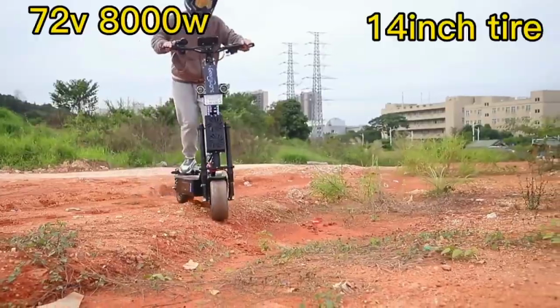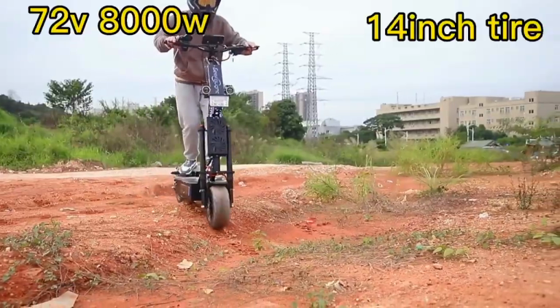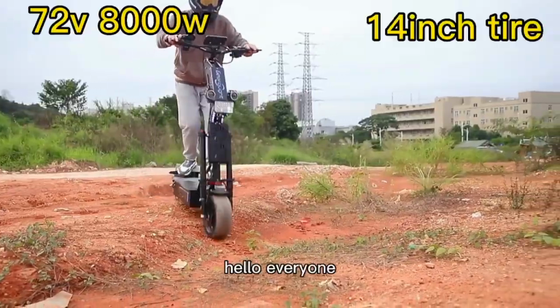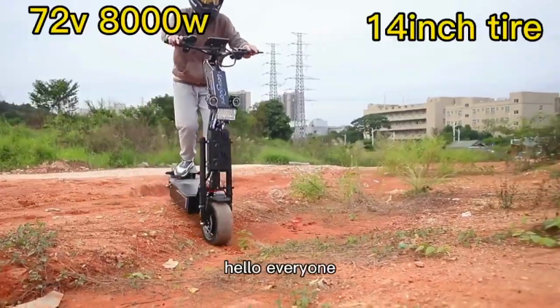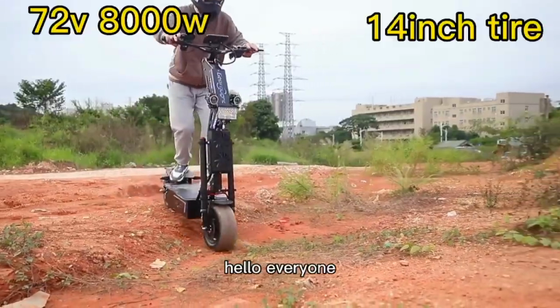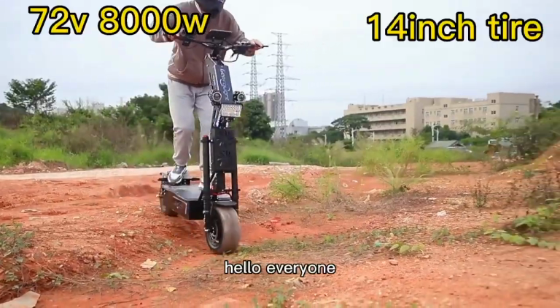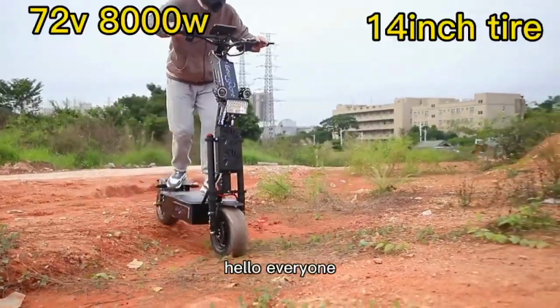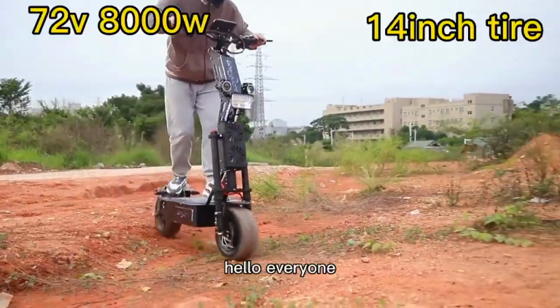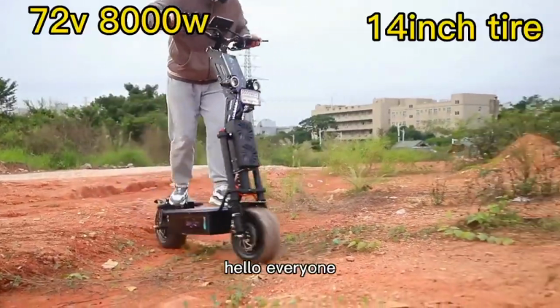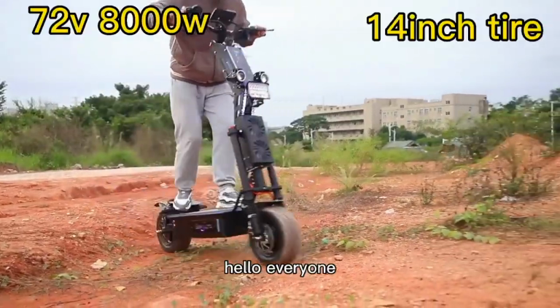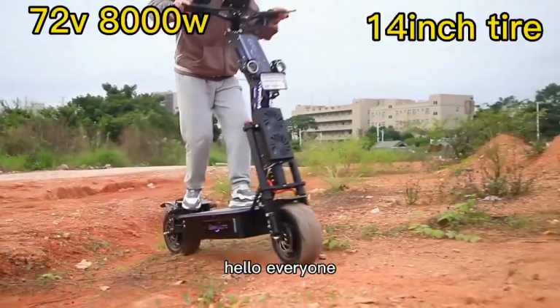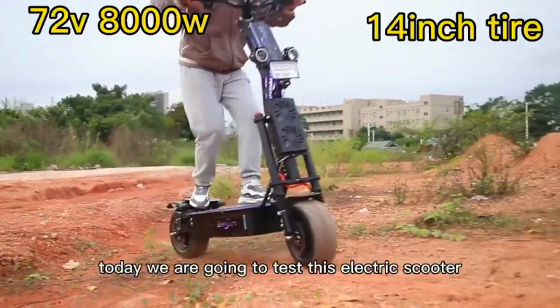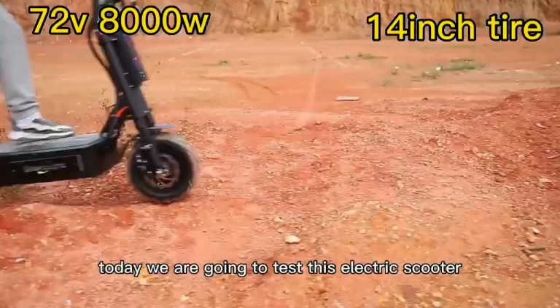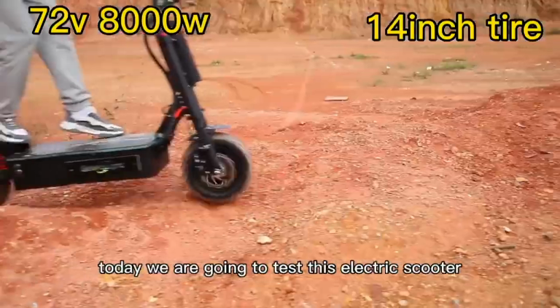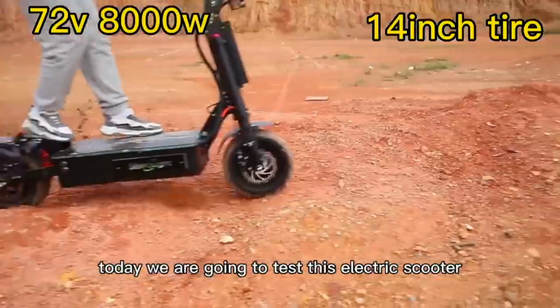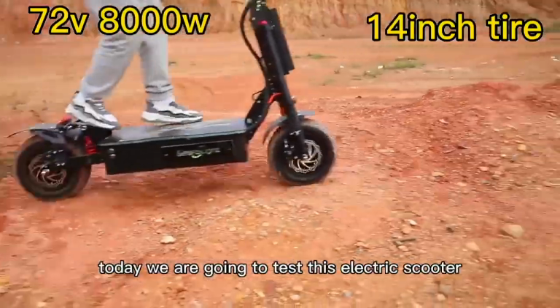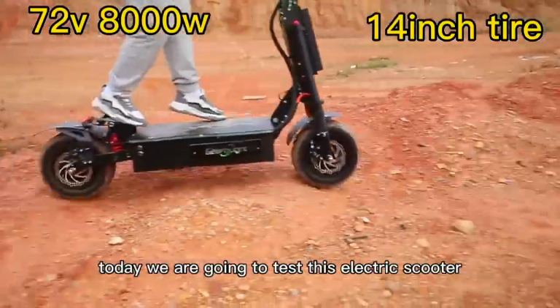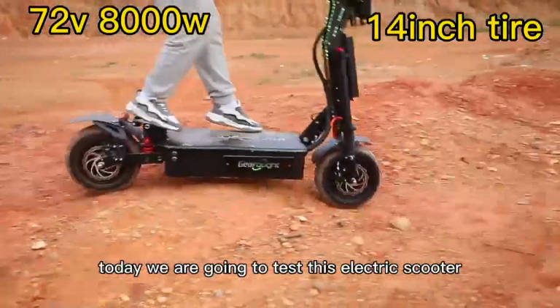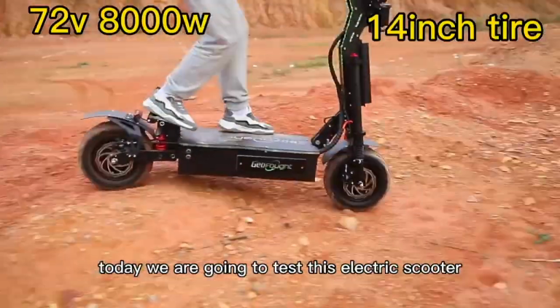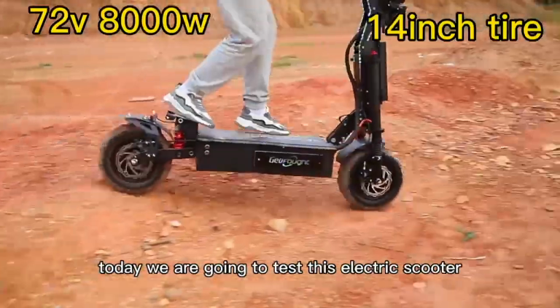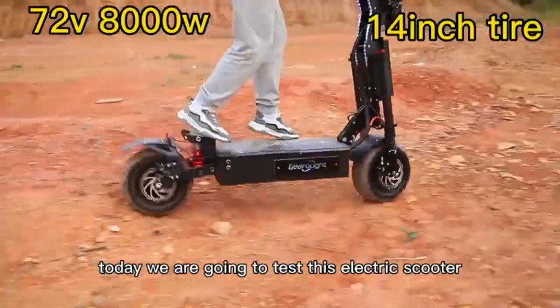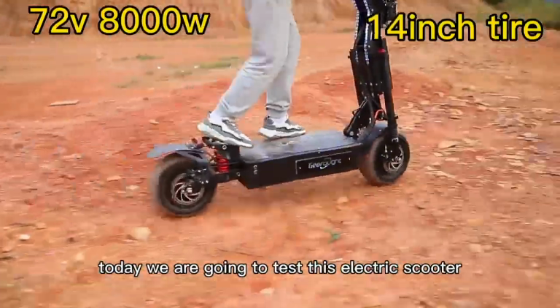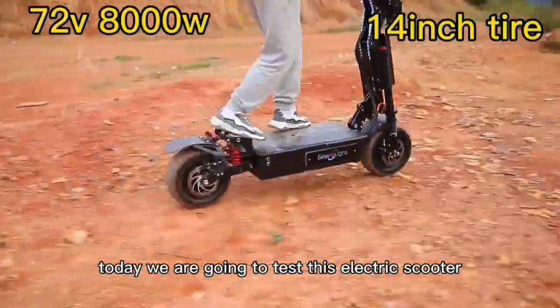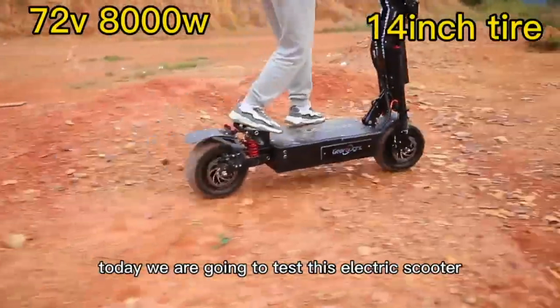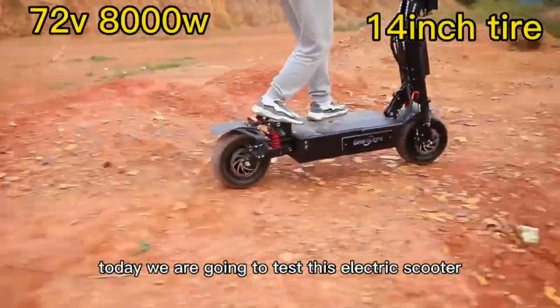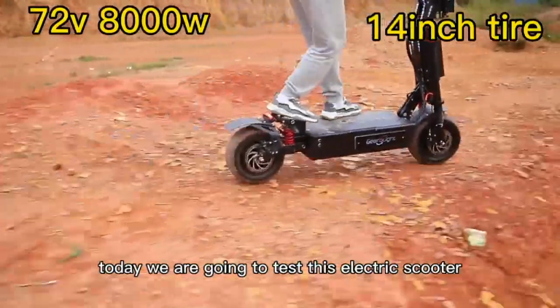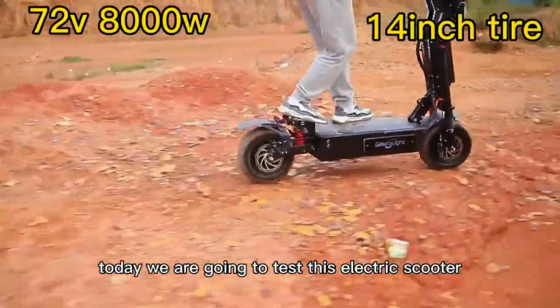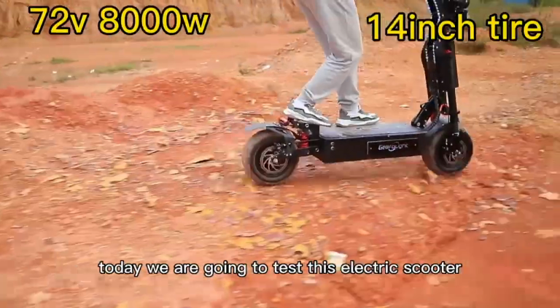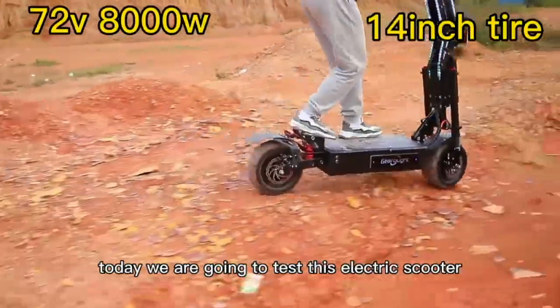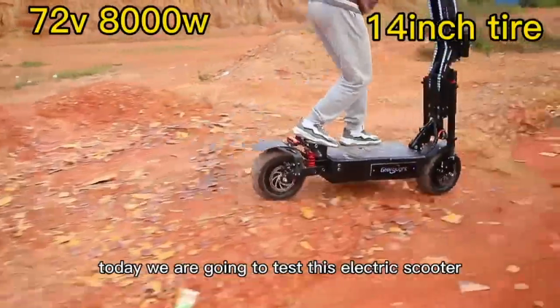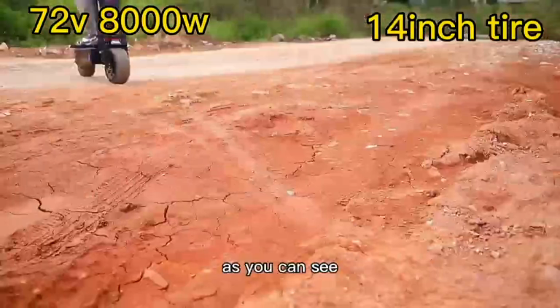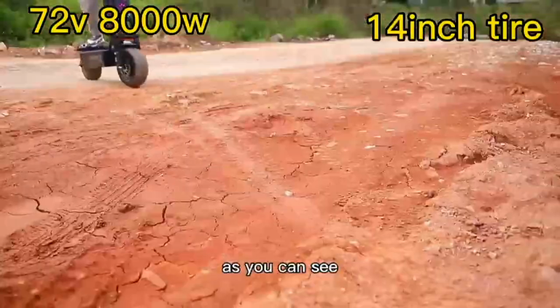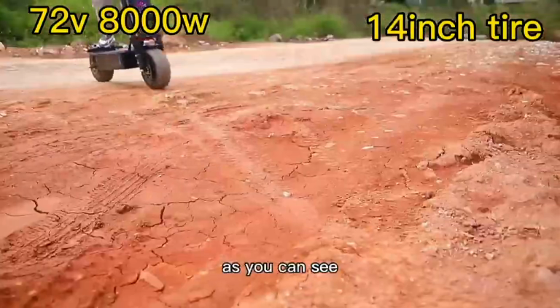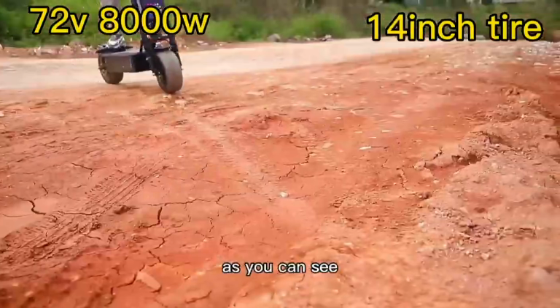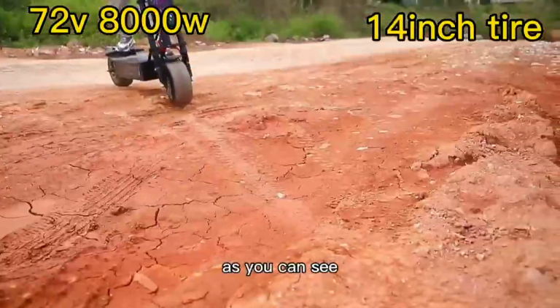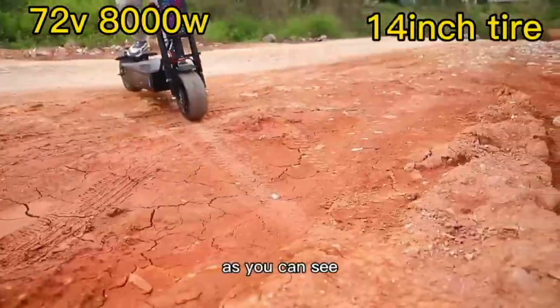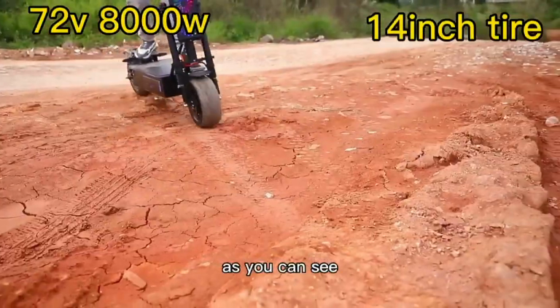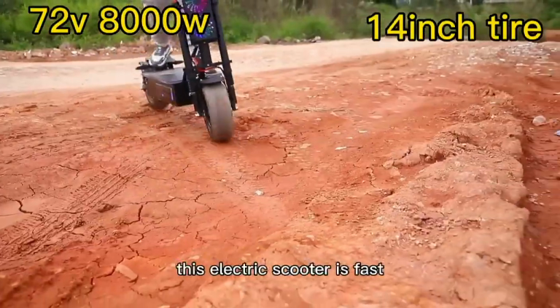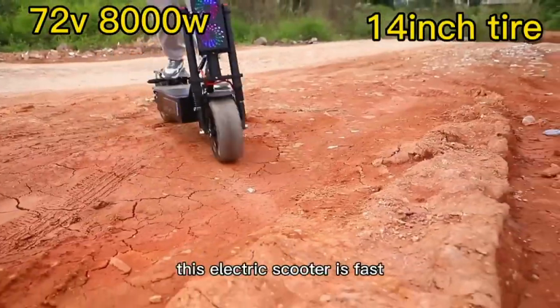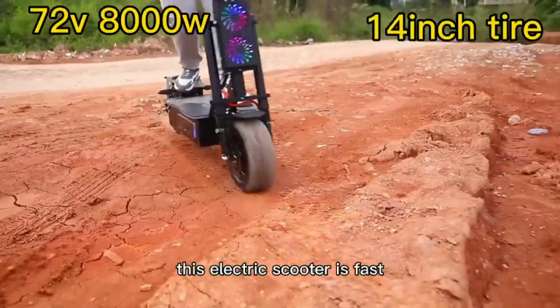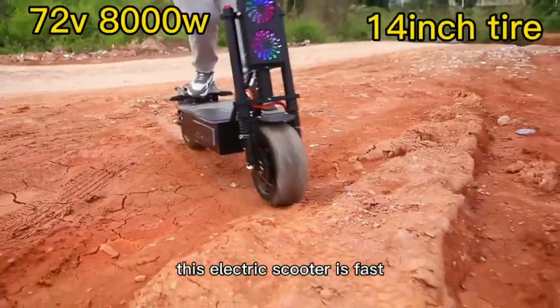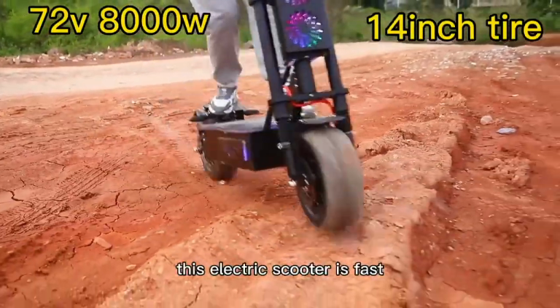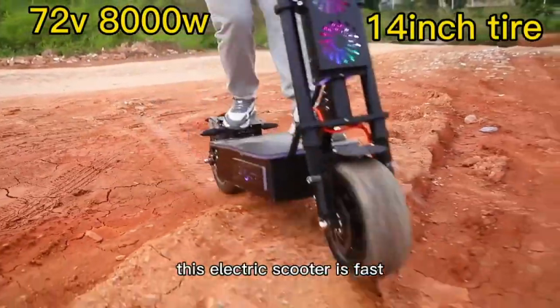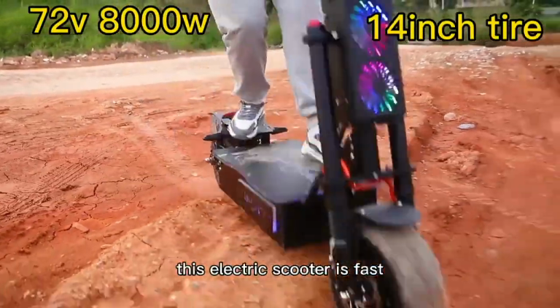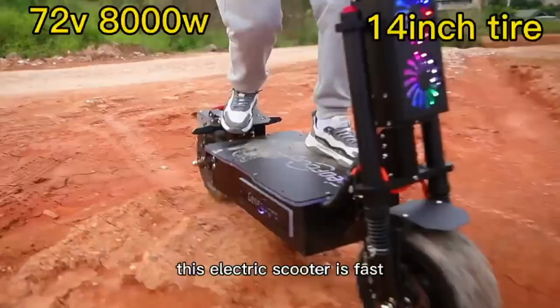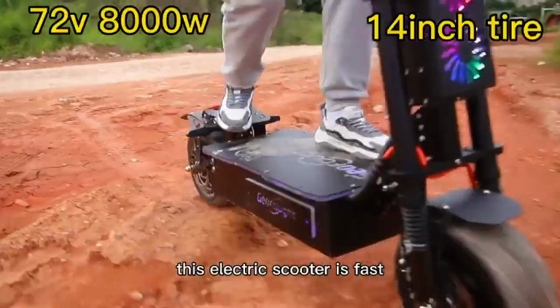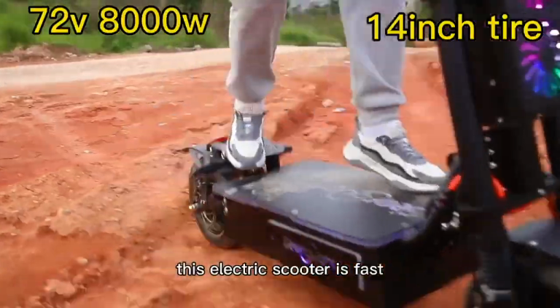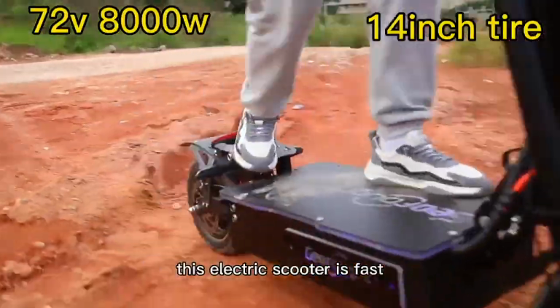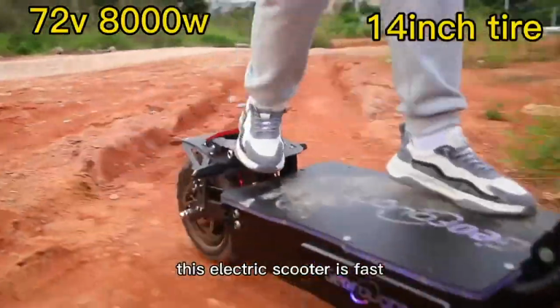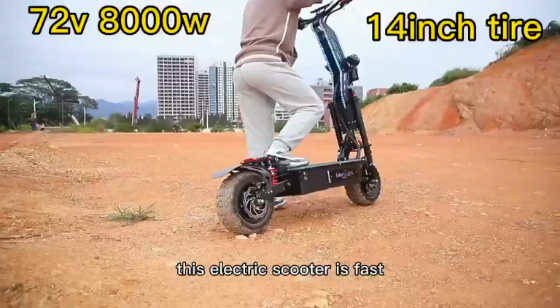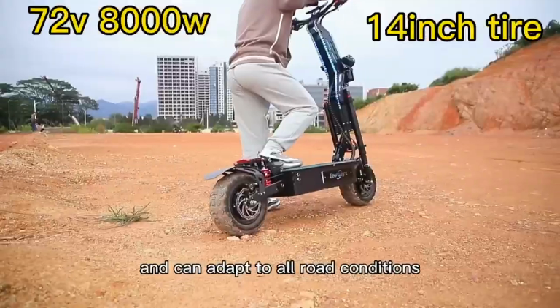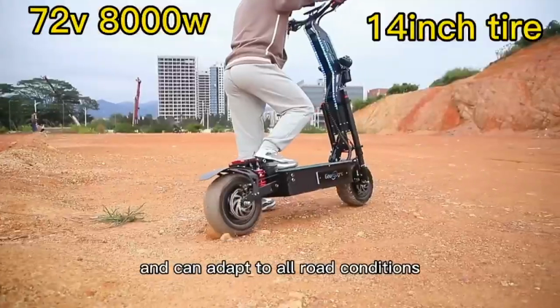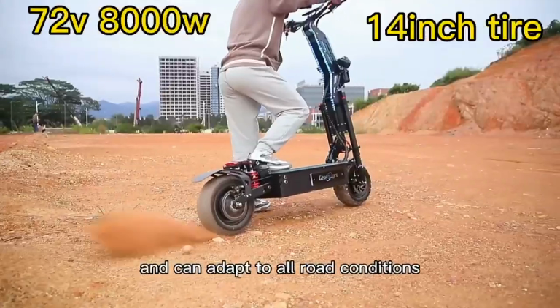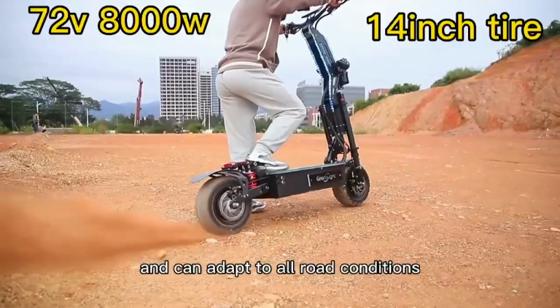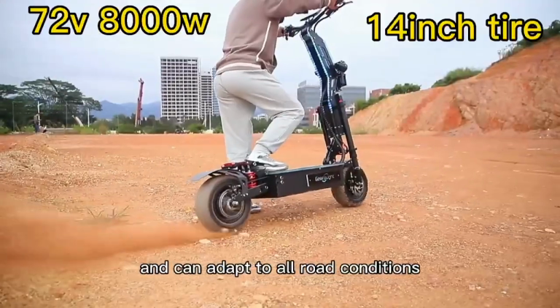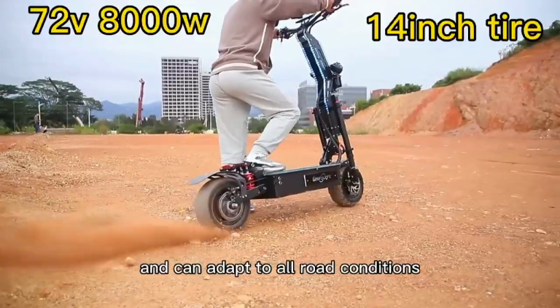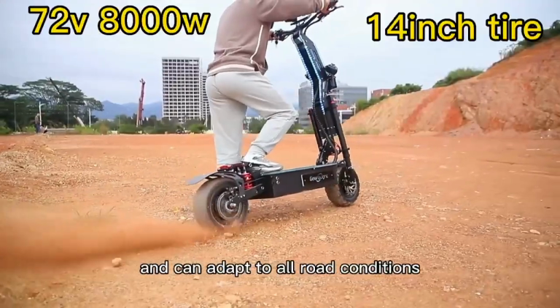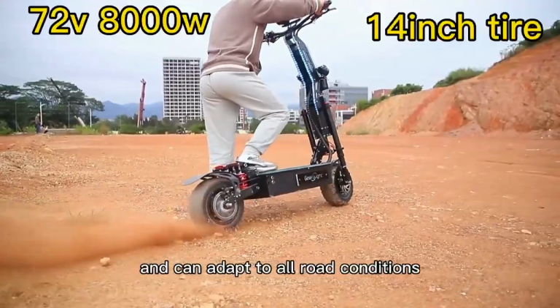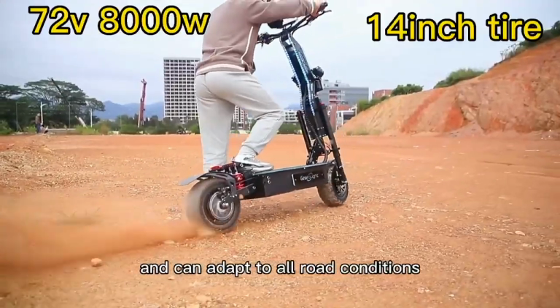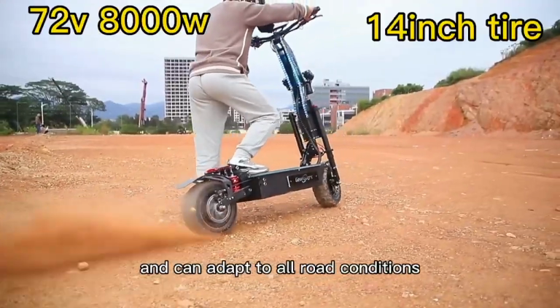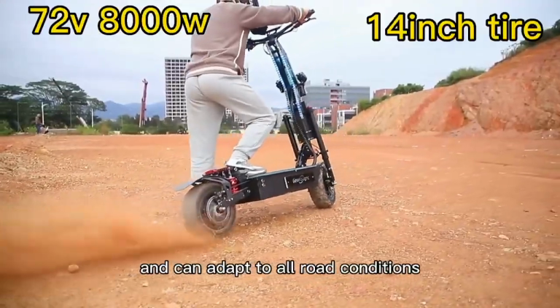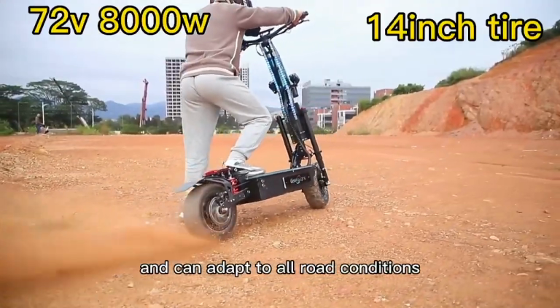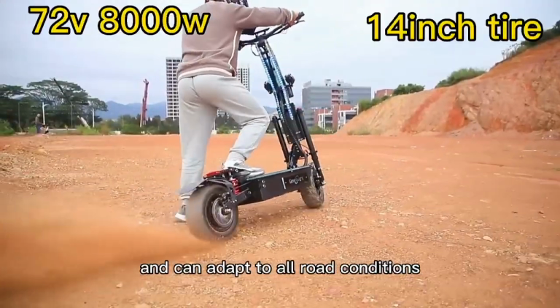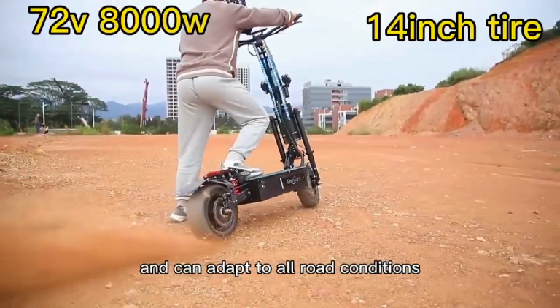Hello everyone, today we are going to test this electric scooter. As you can see, this electric scooter is fast and can adapt to all road conditions.